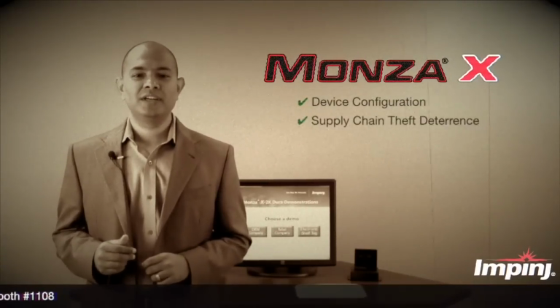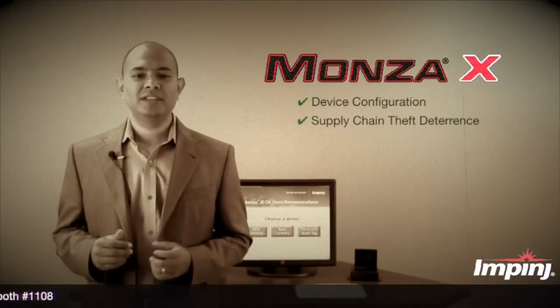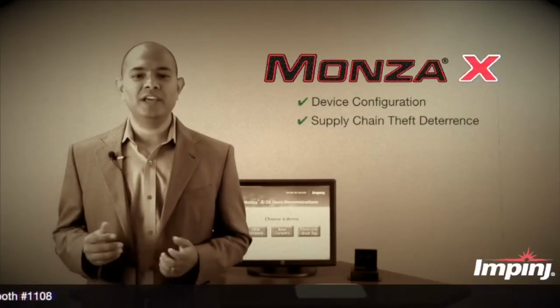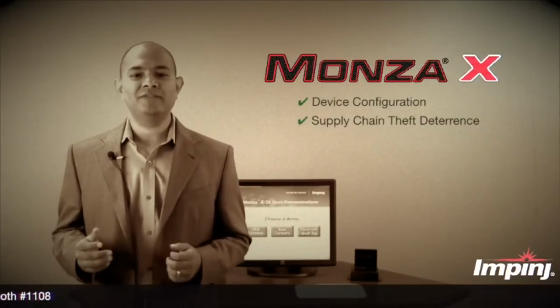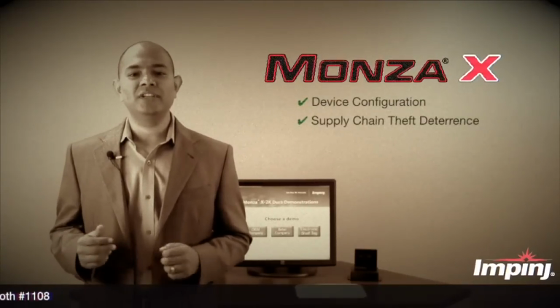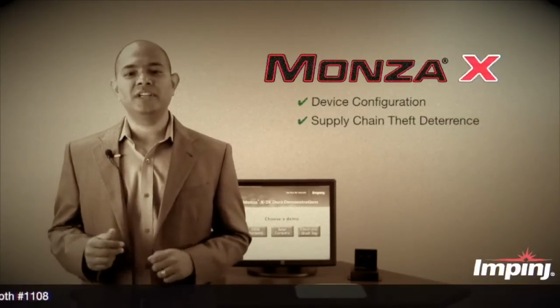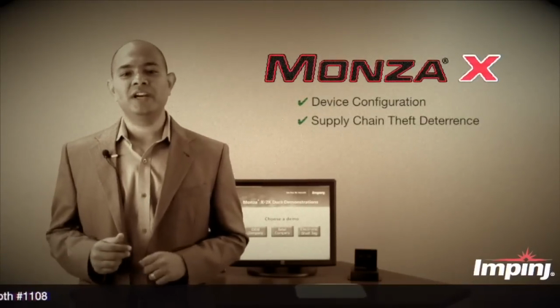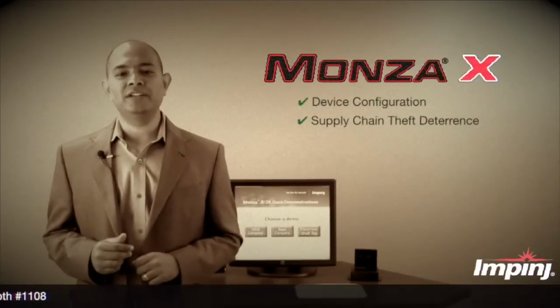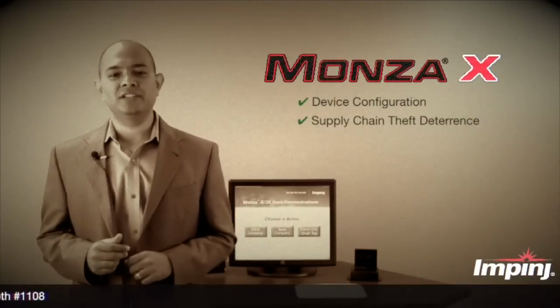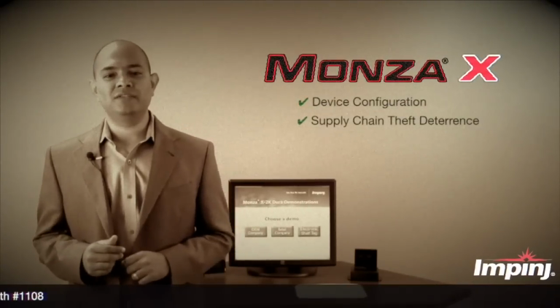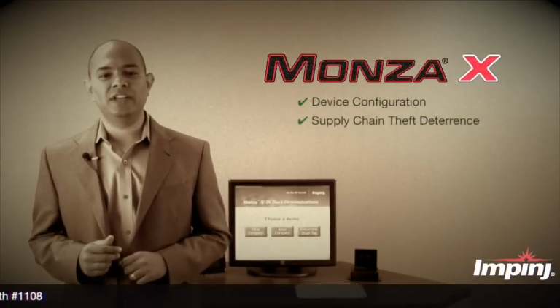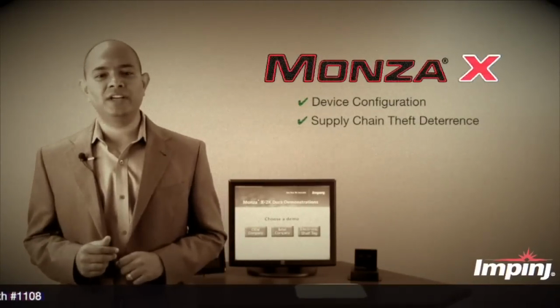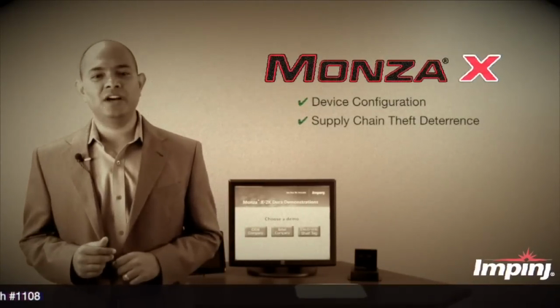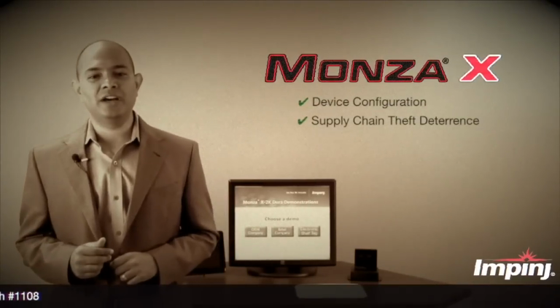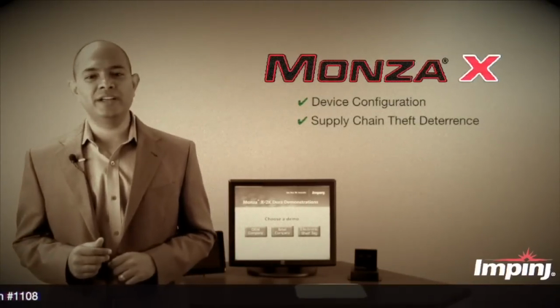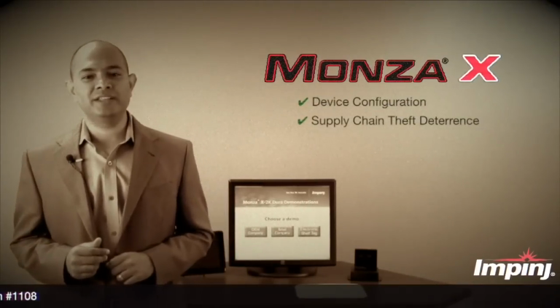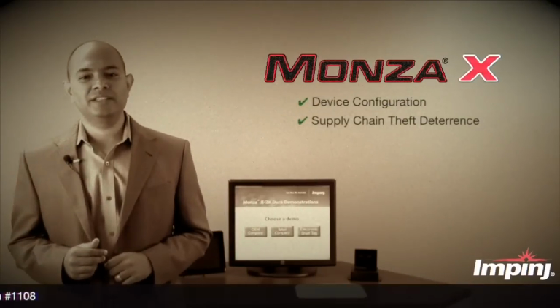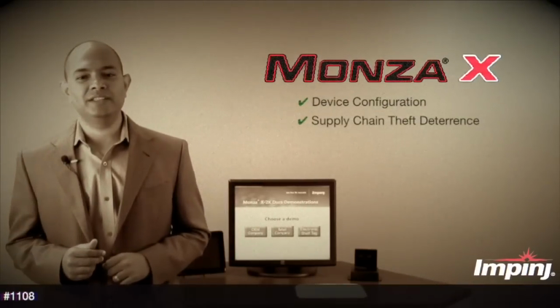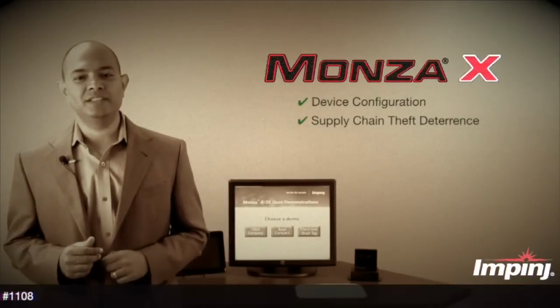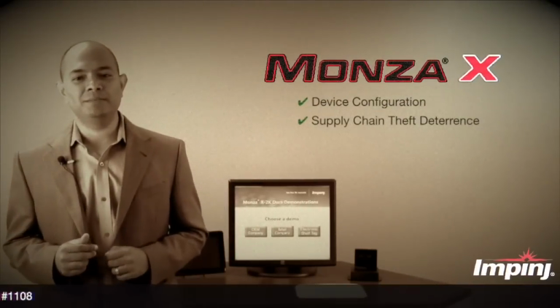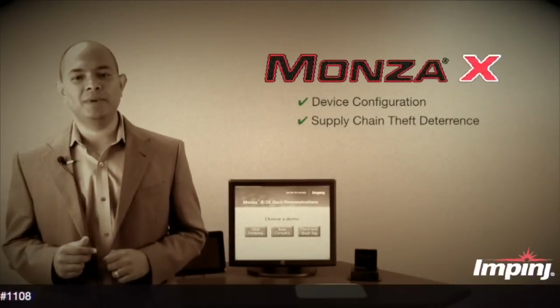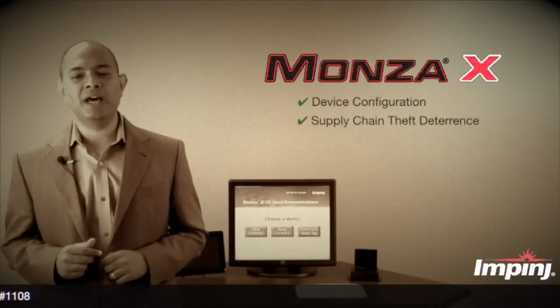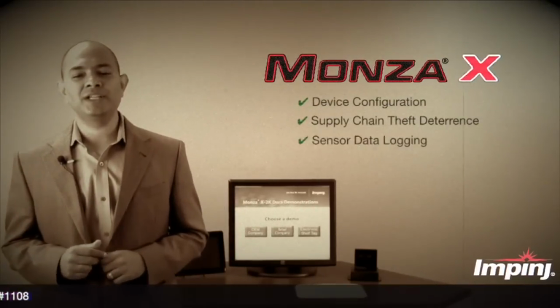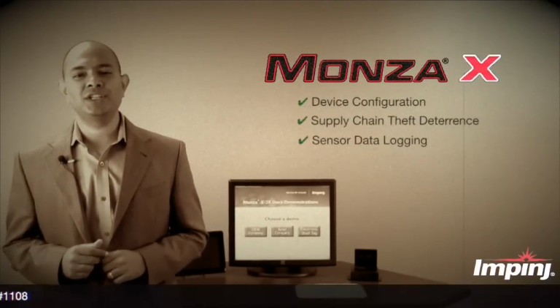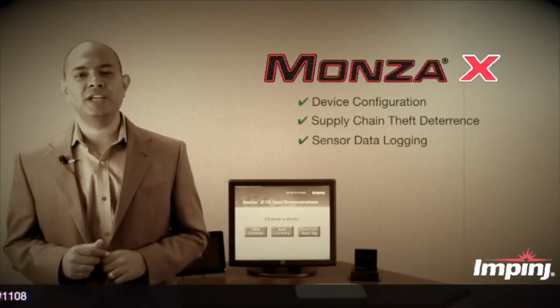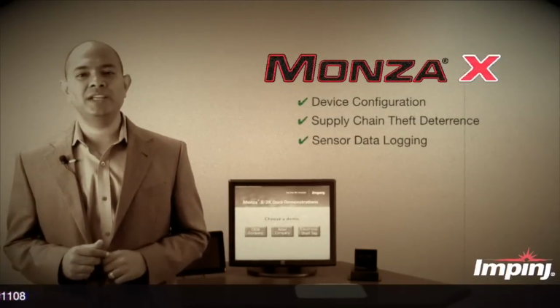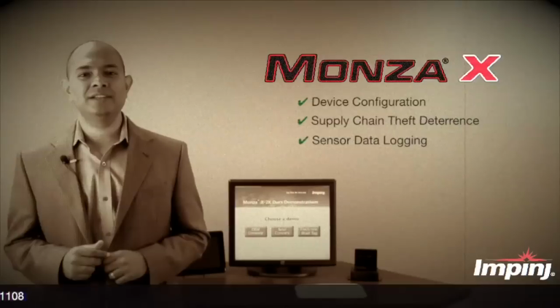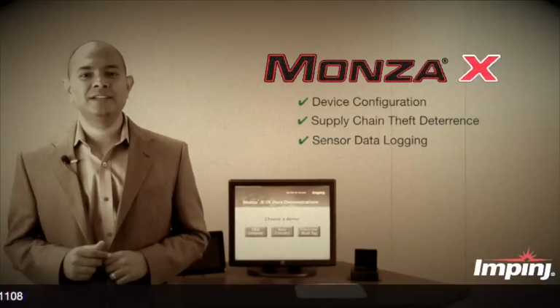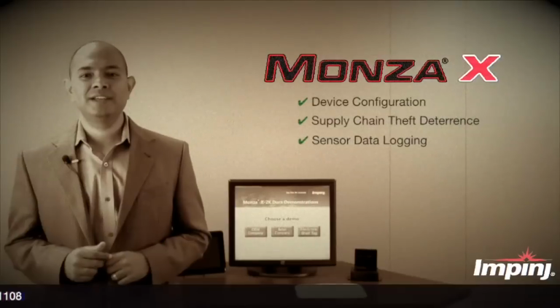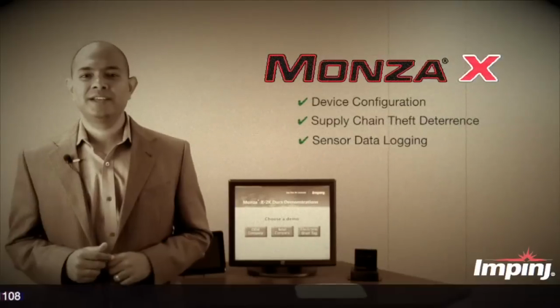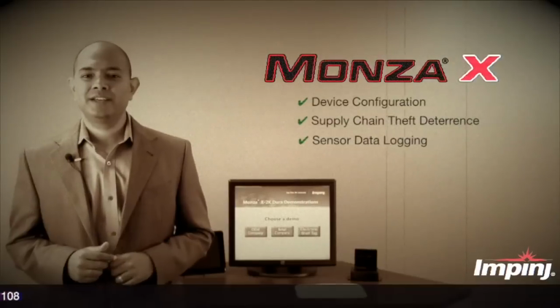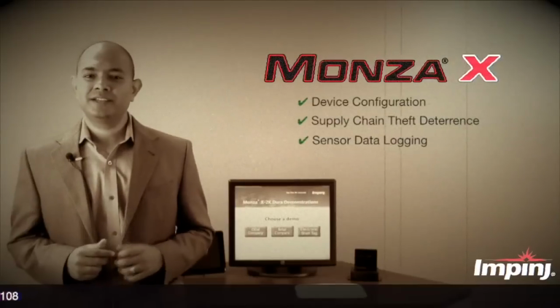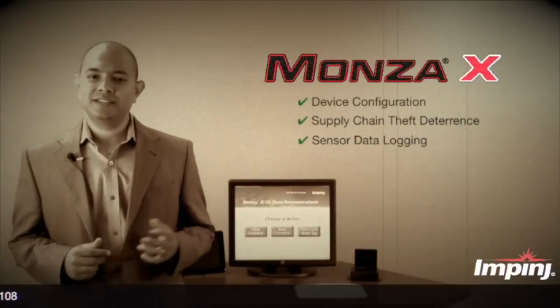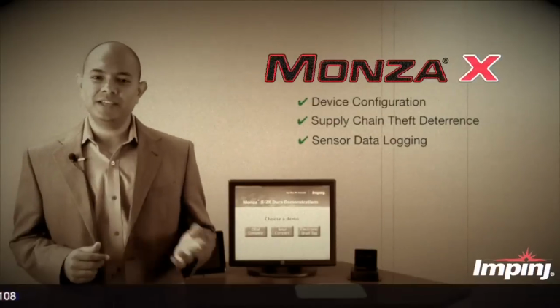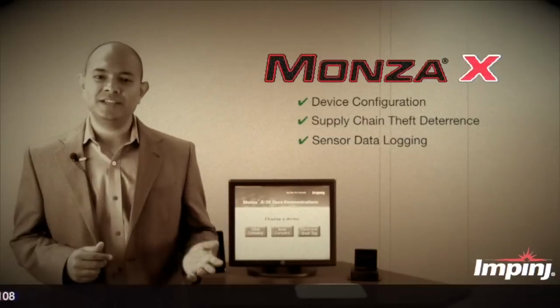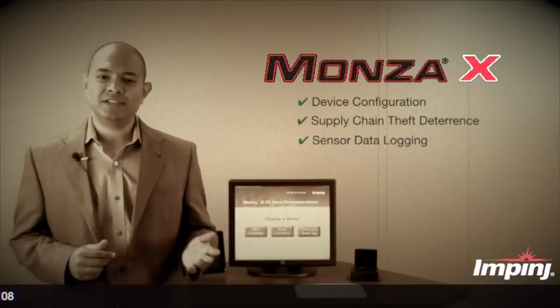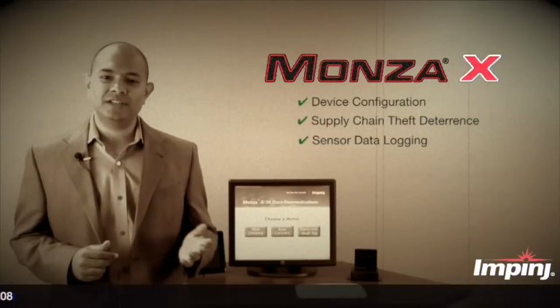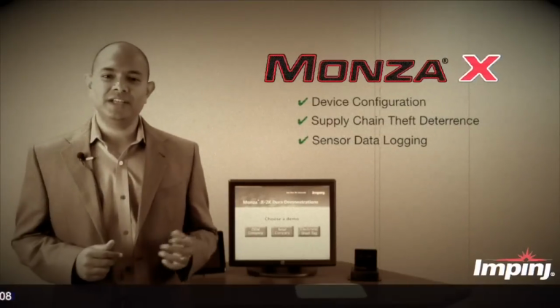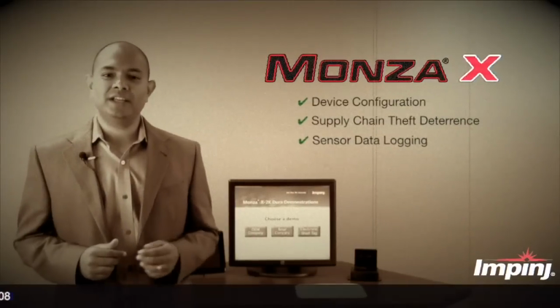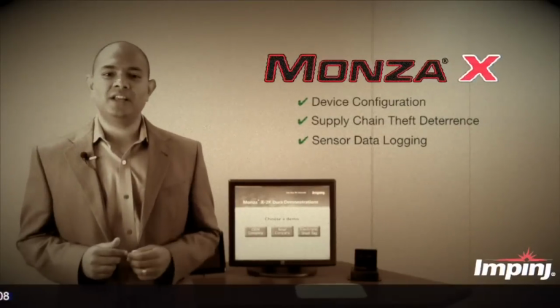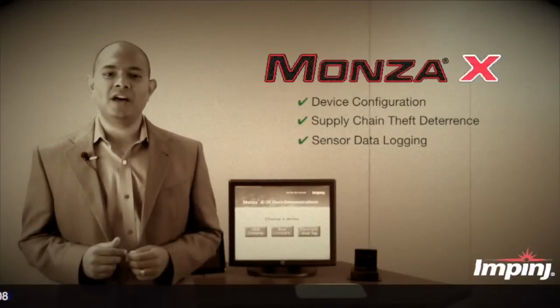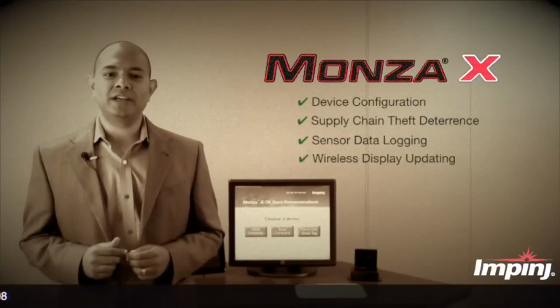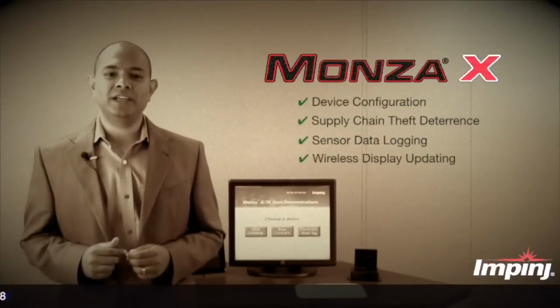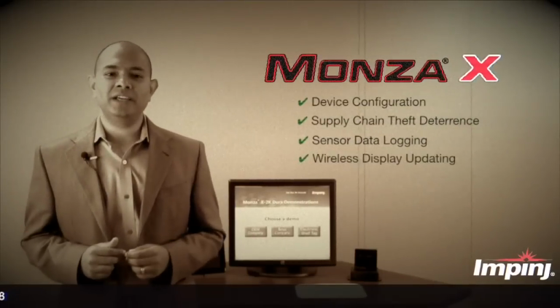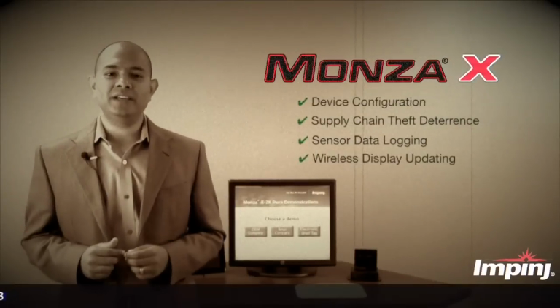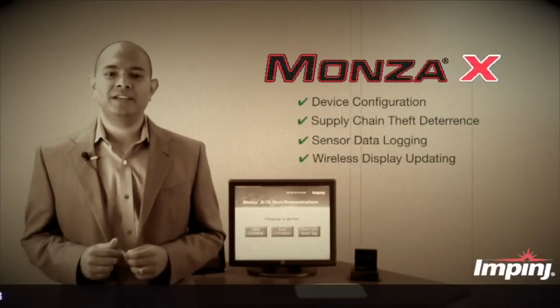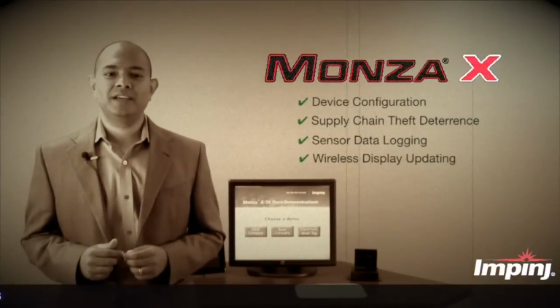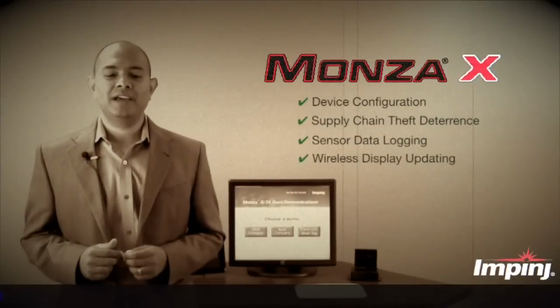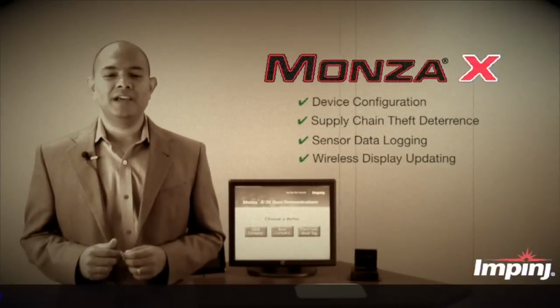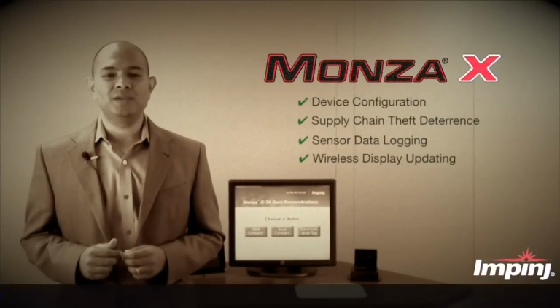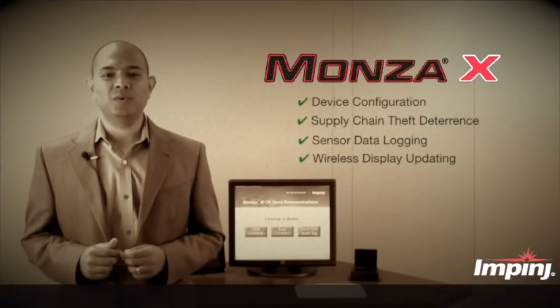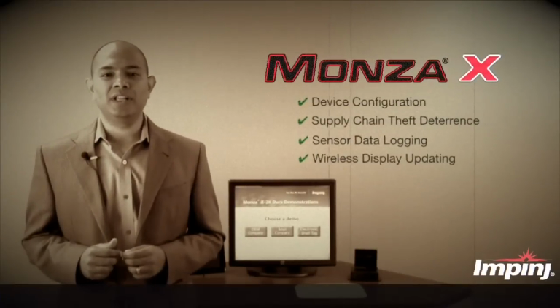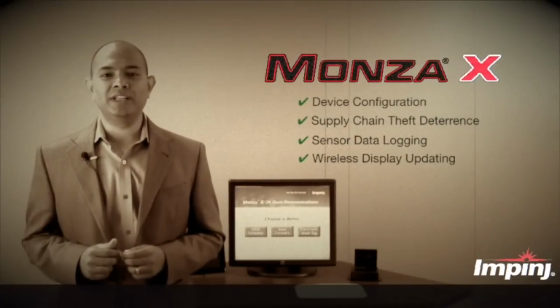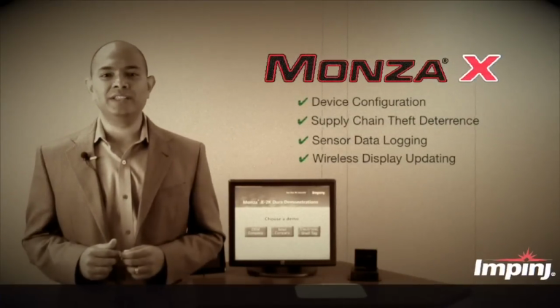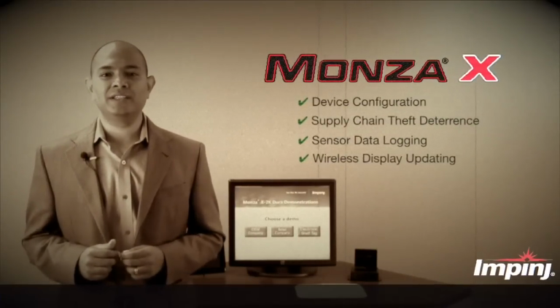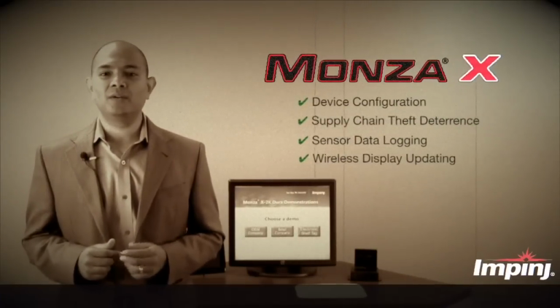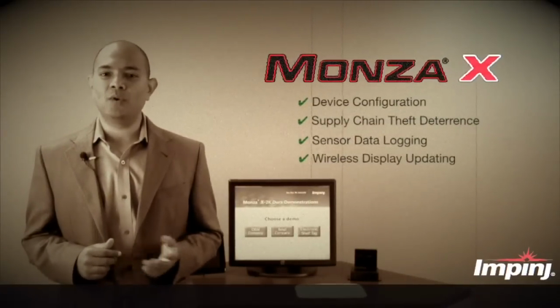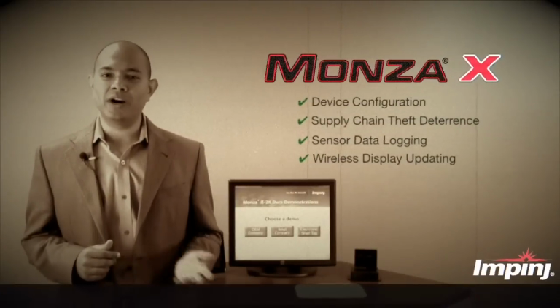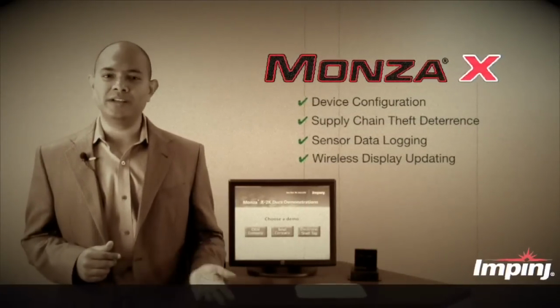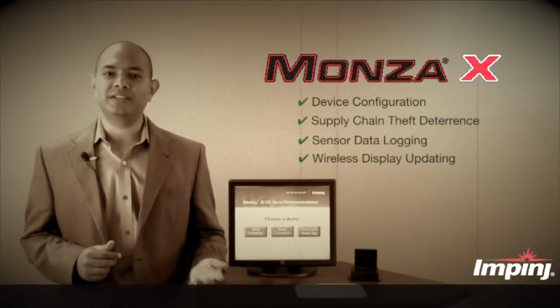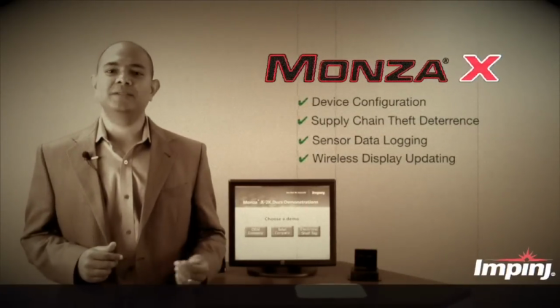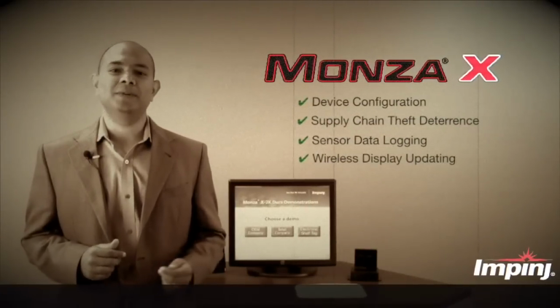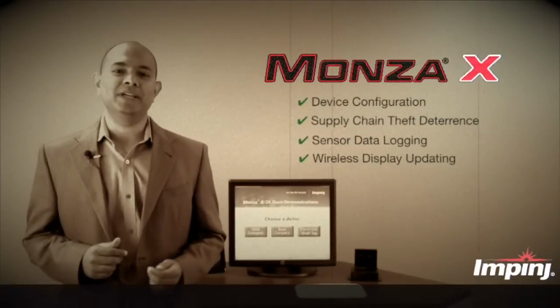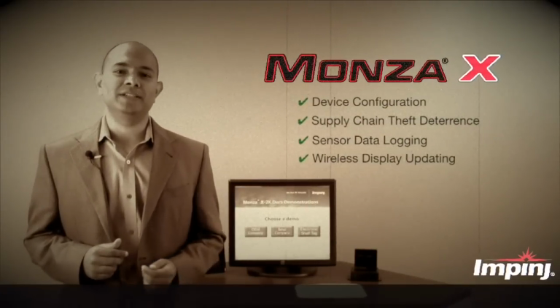Additional applications include theft deterrence of electronics in the supply chain, sensor data logging, as well as wireless displays.